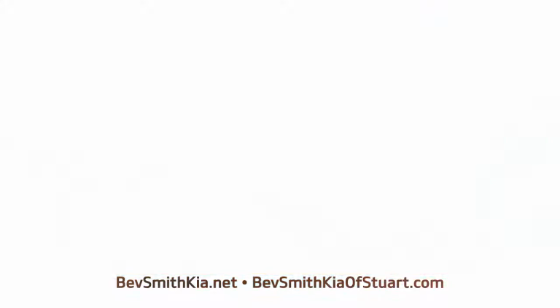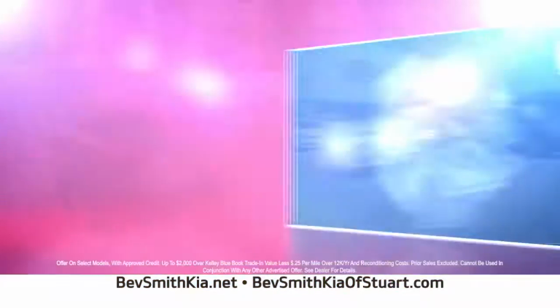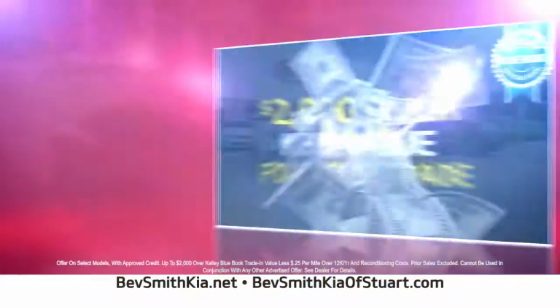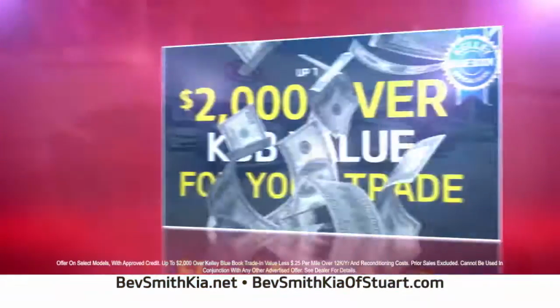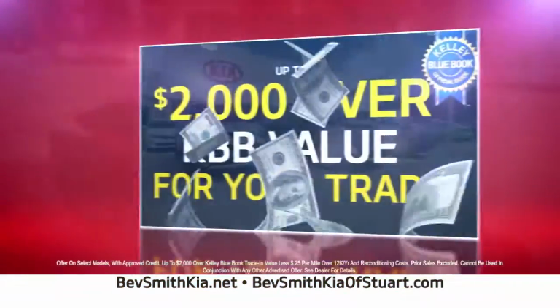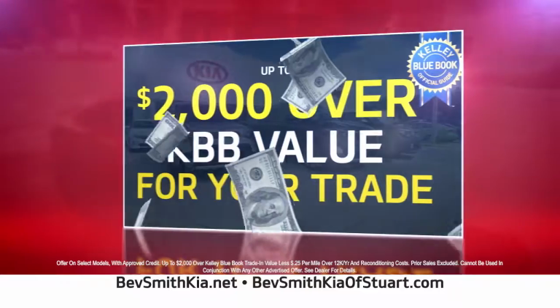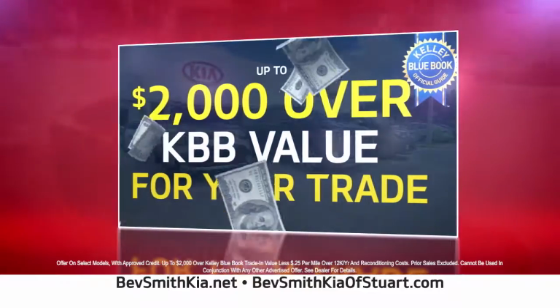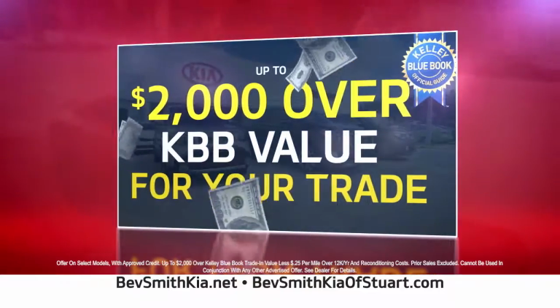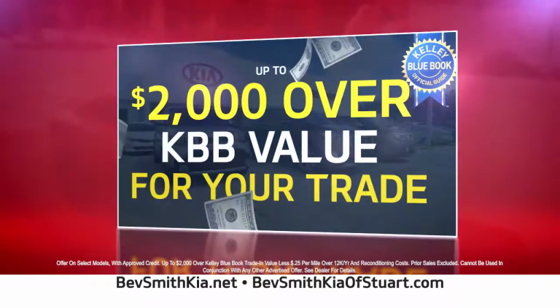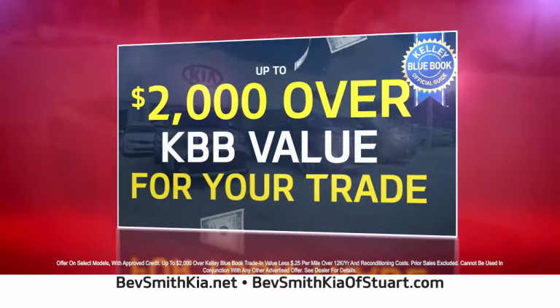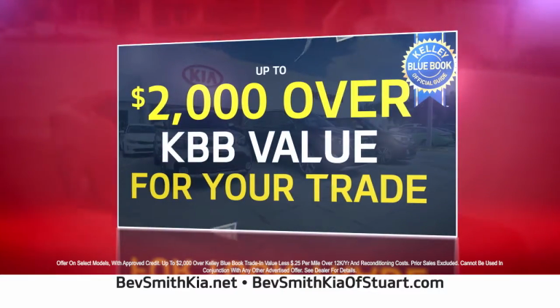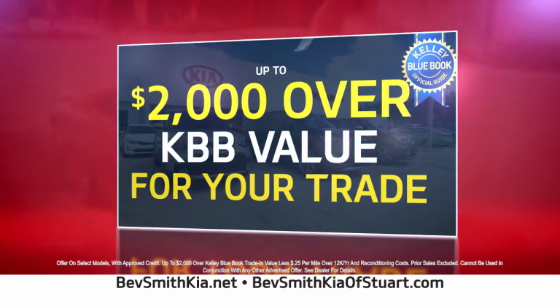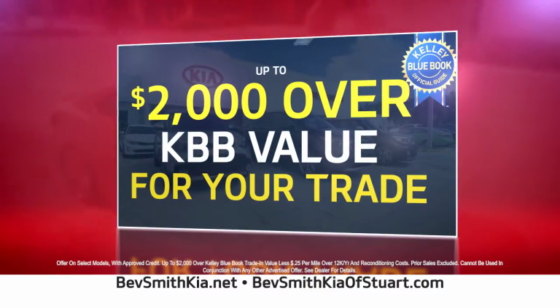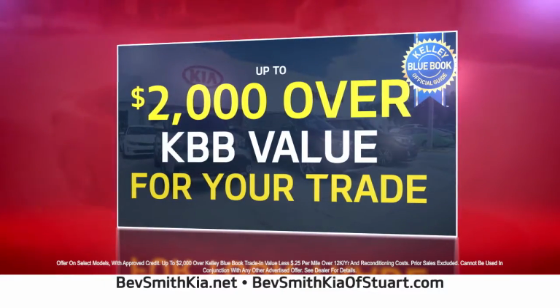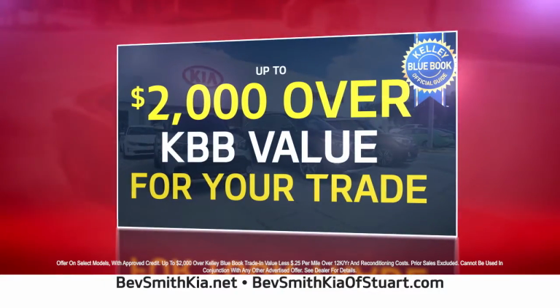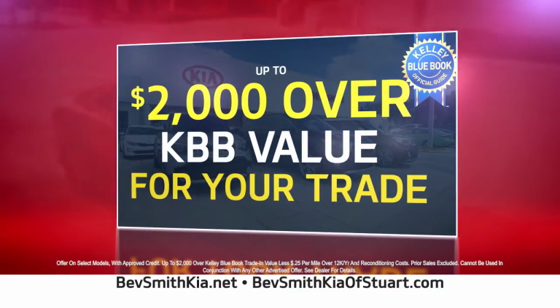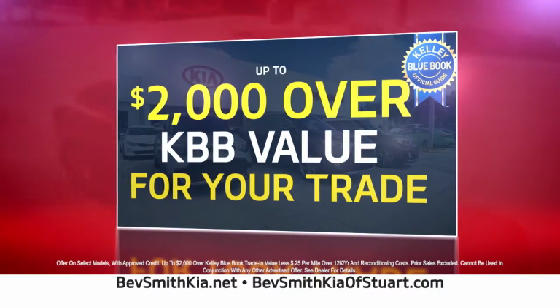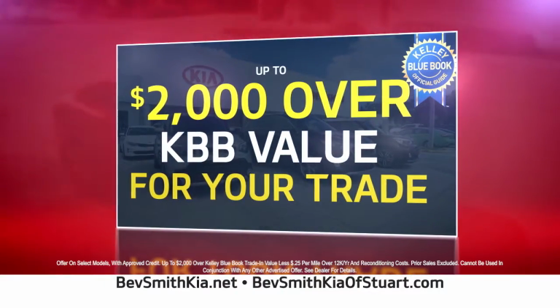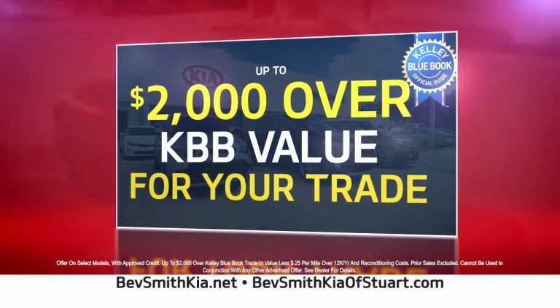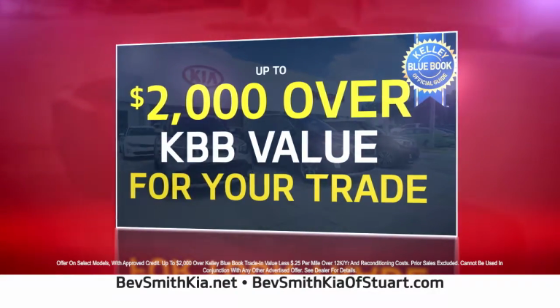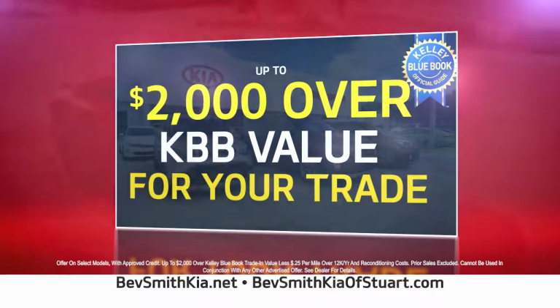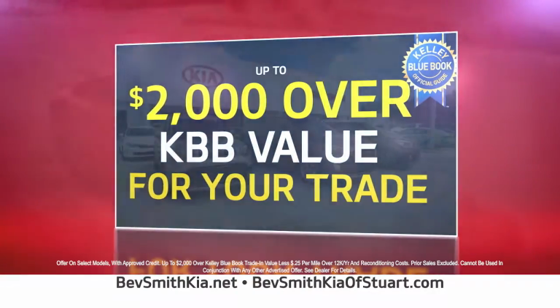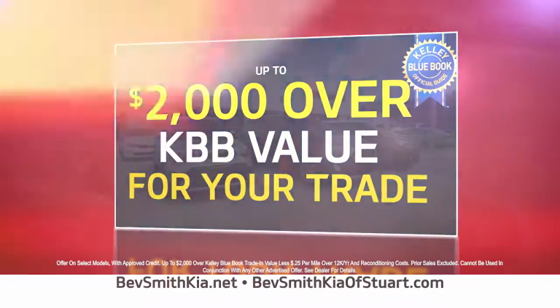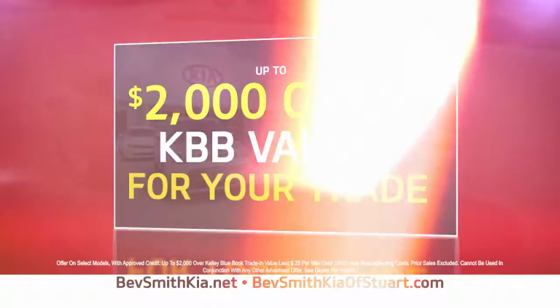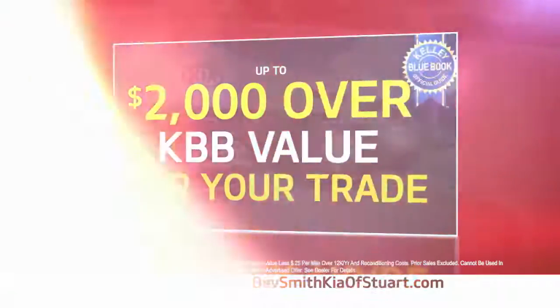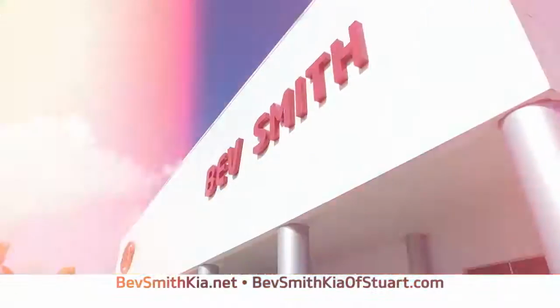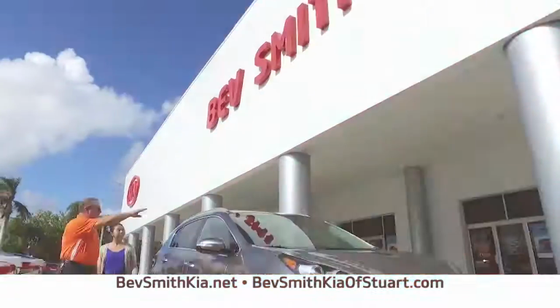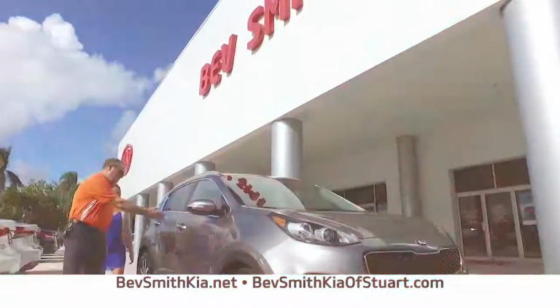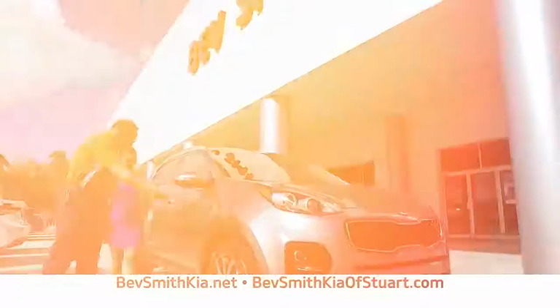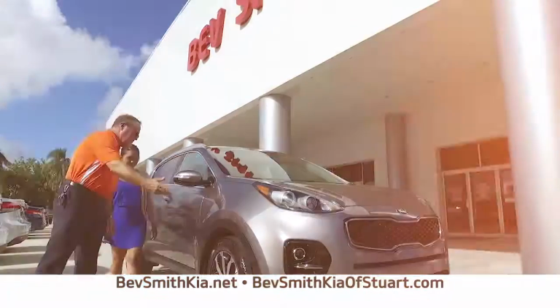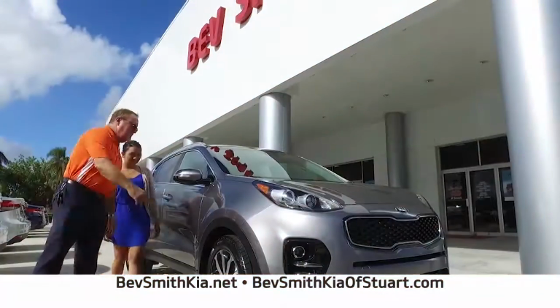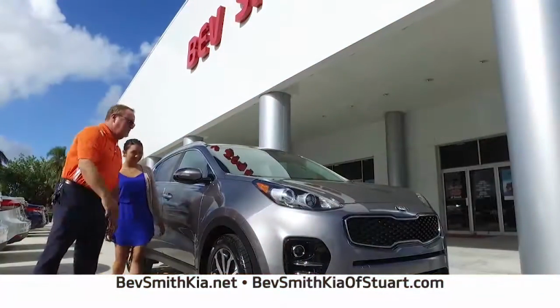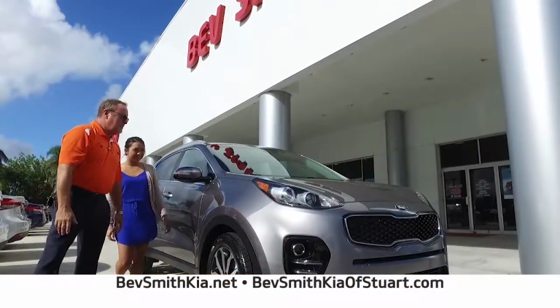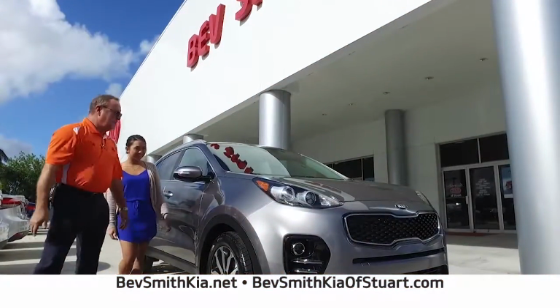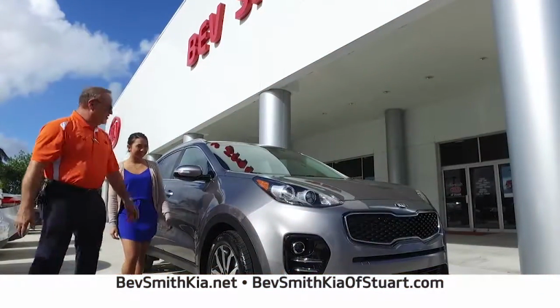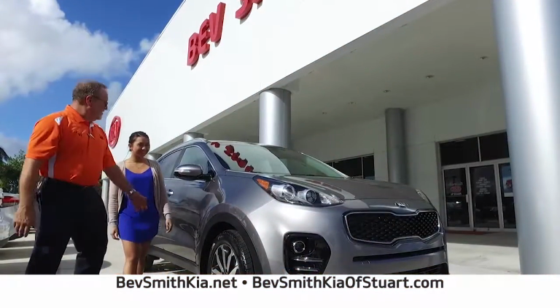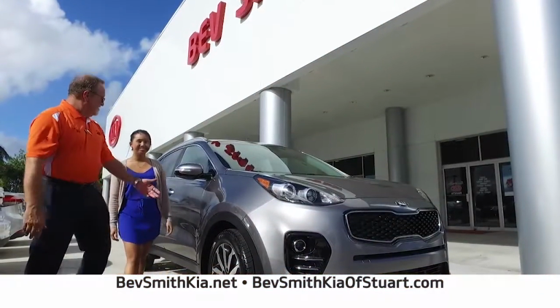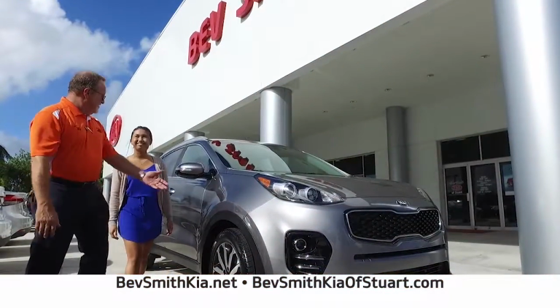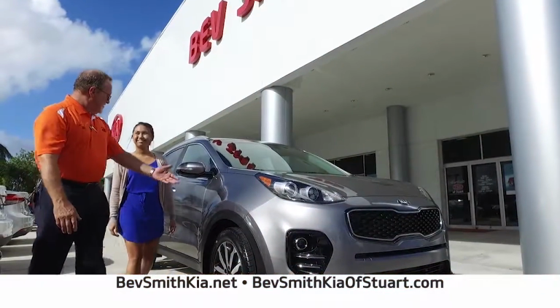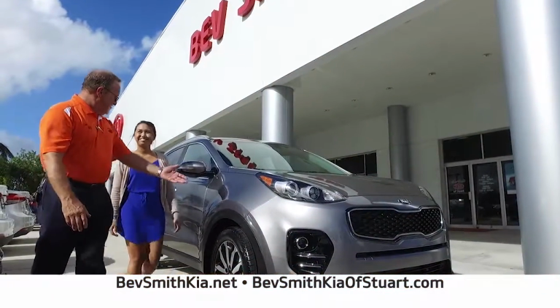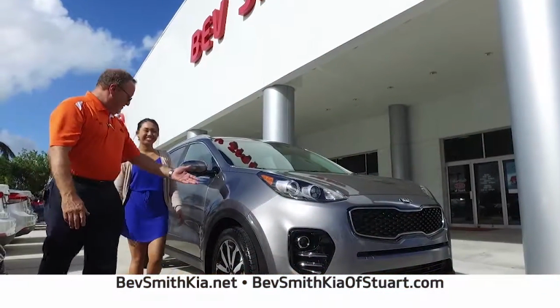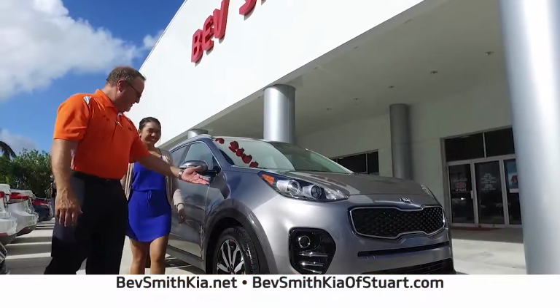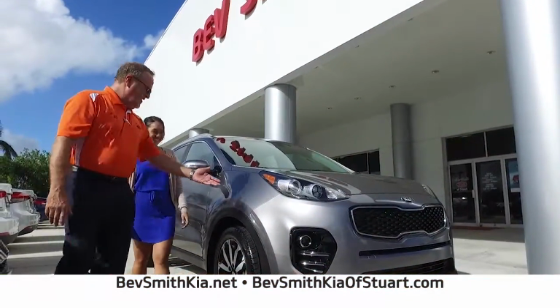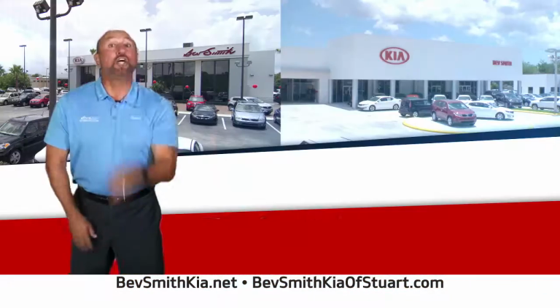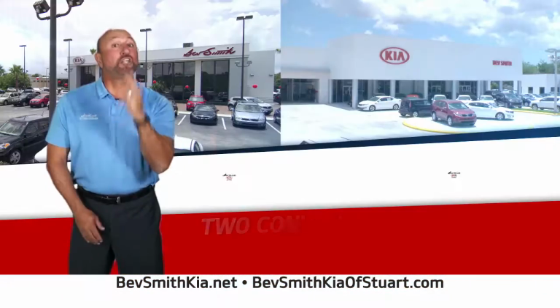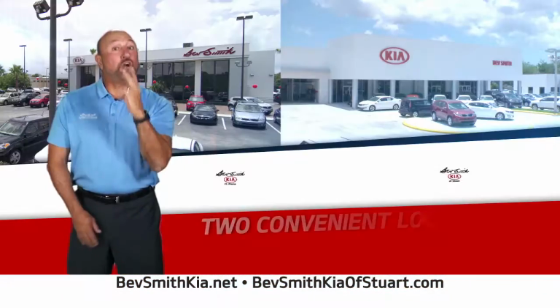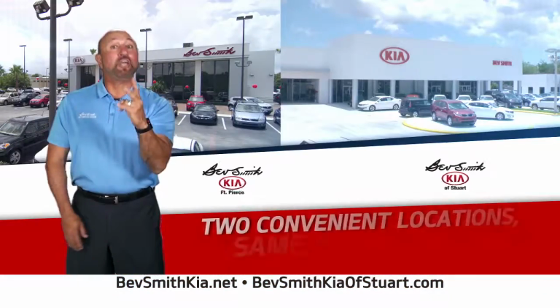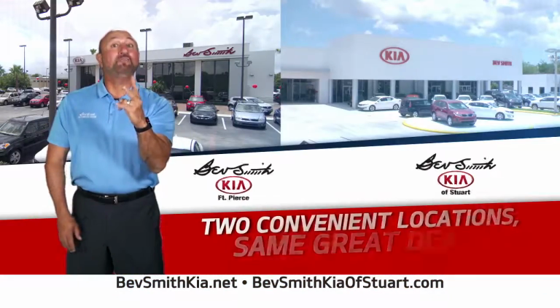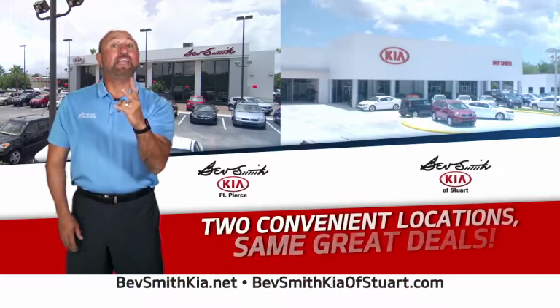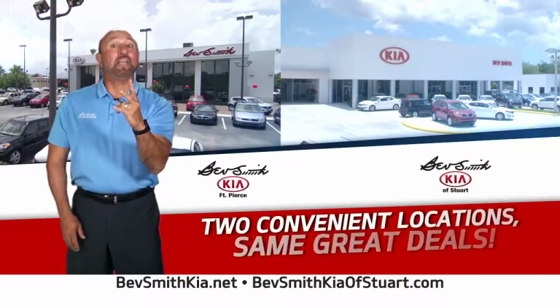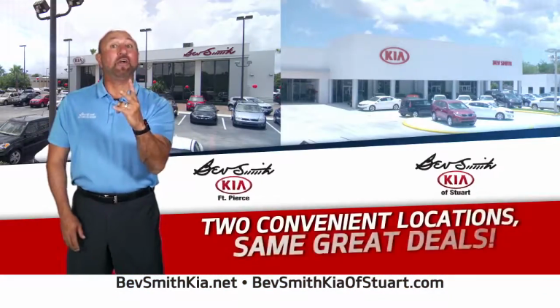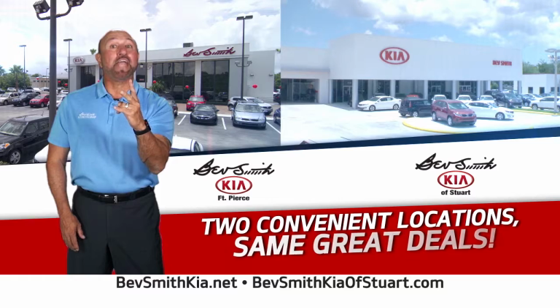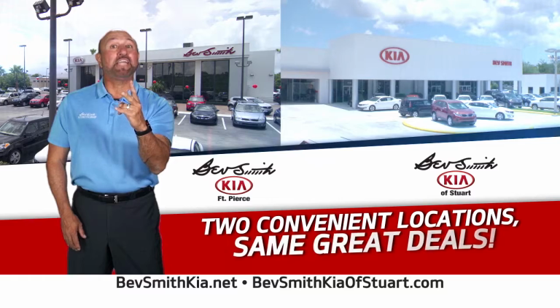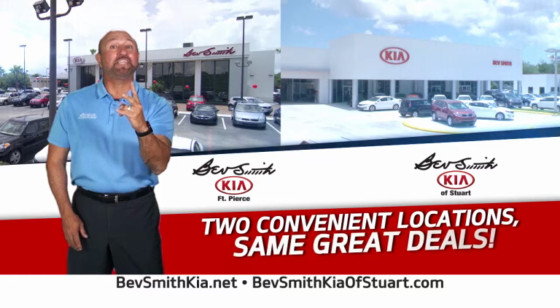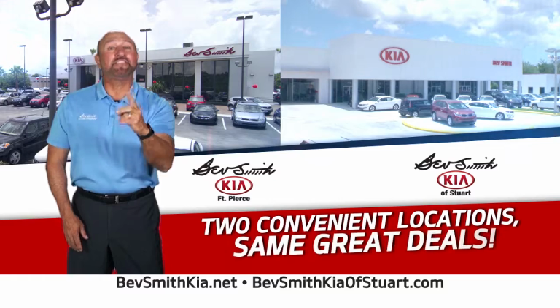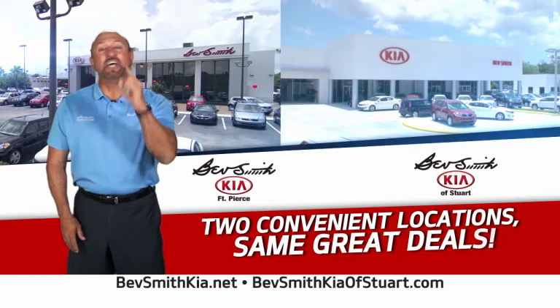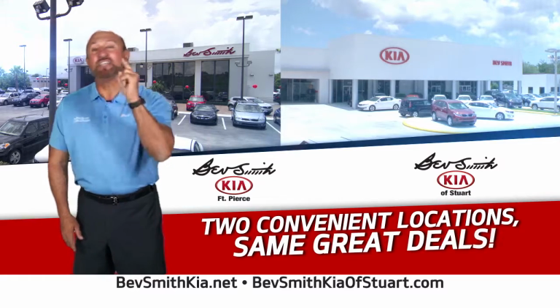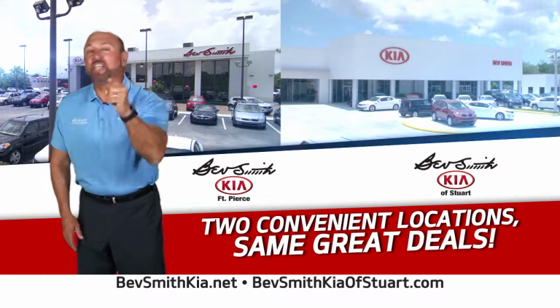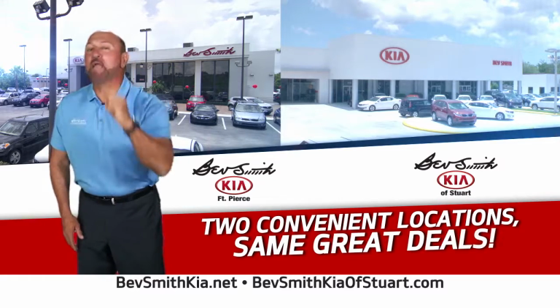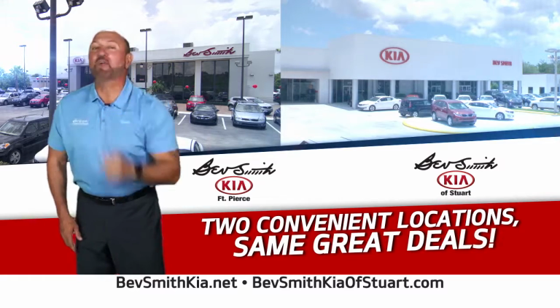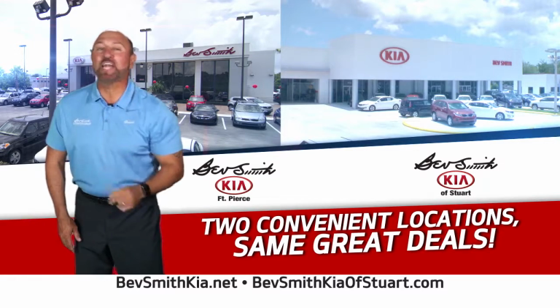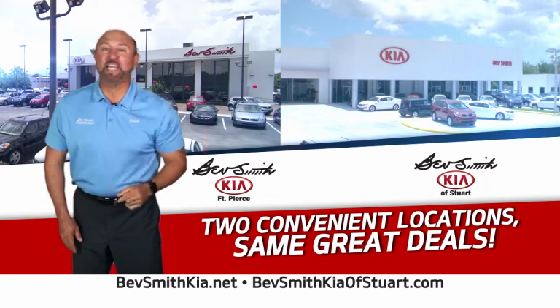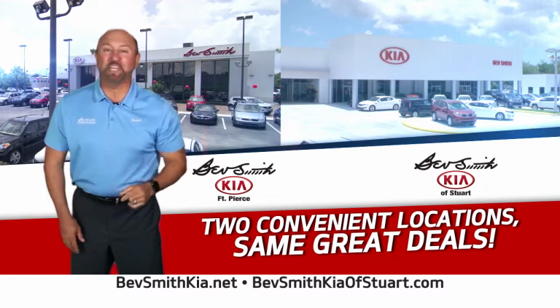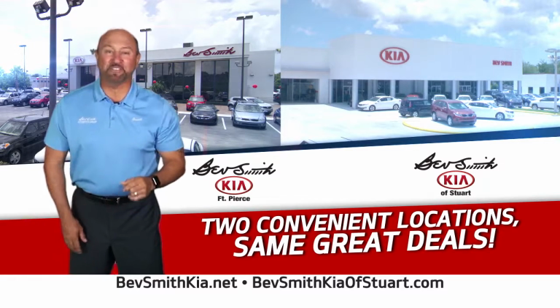Plus, get up to $2,000 more for your trade. So hurry into Bedsmith Kia today. Two convenient locations, same great deals.